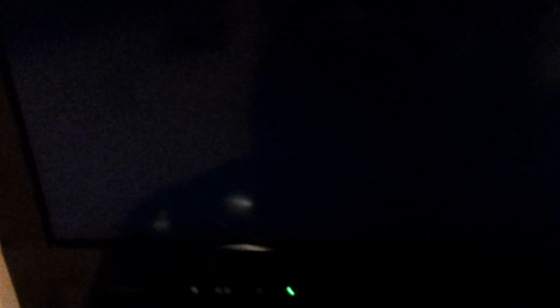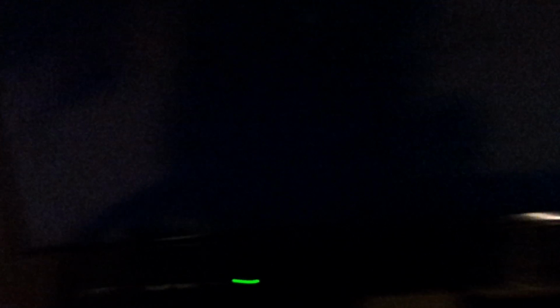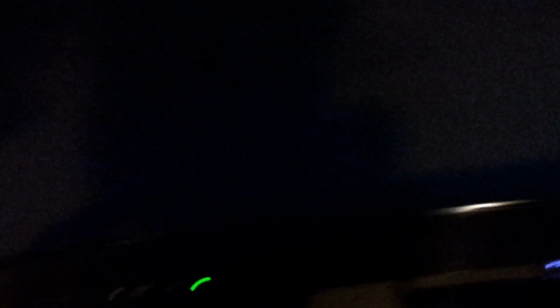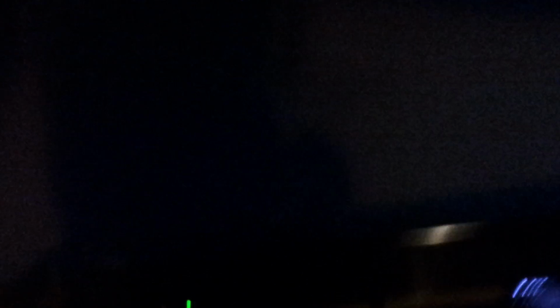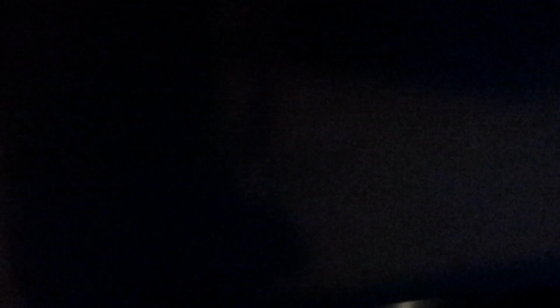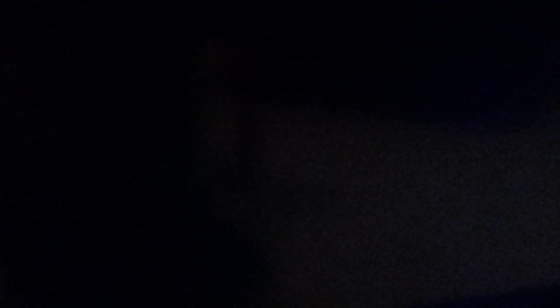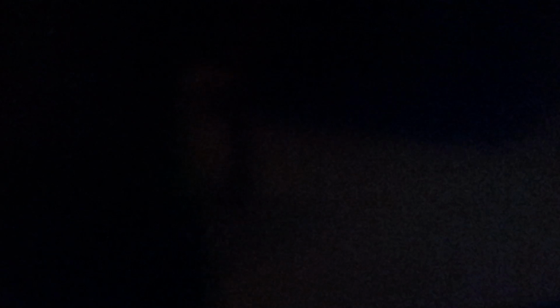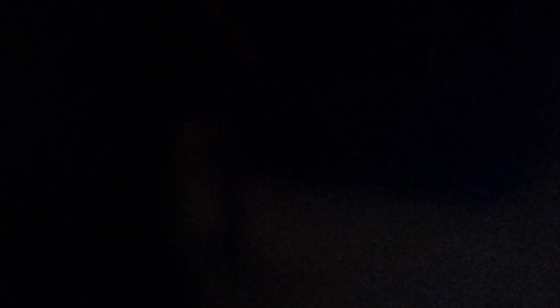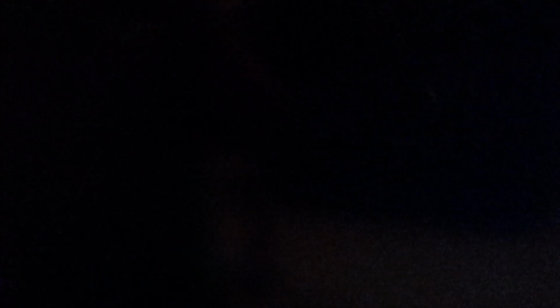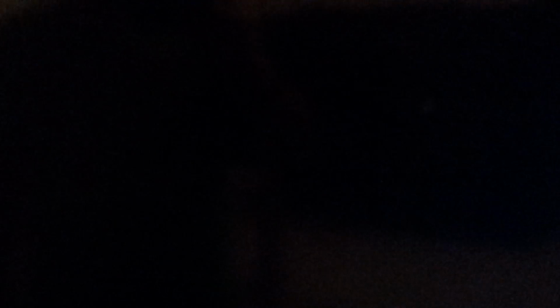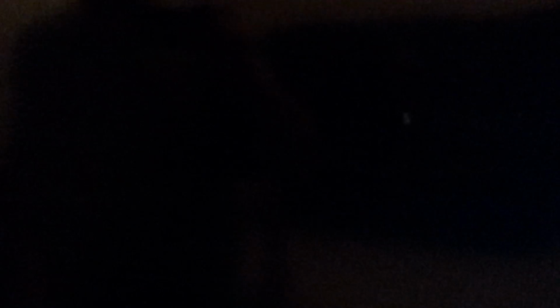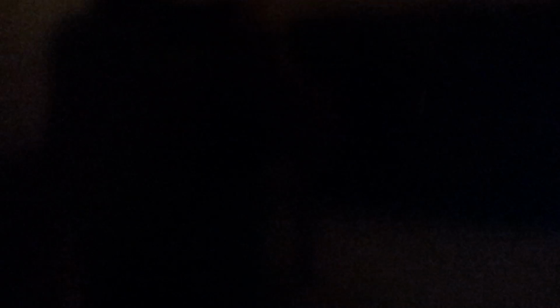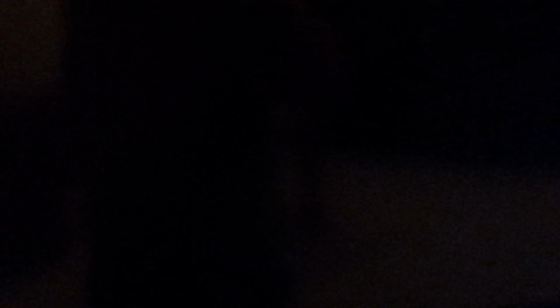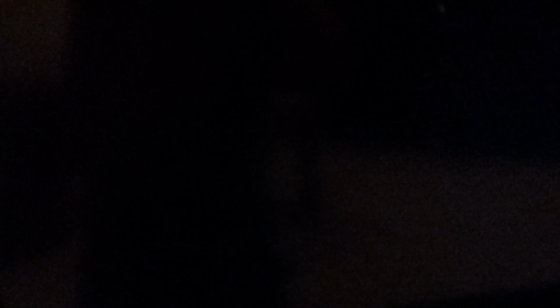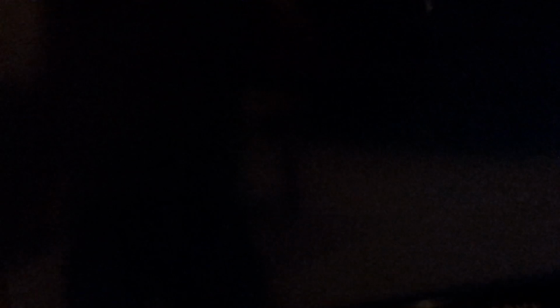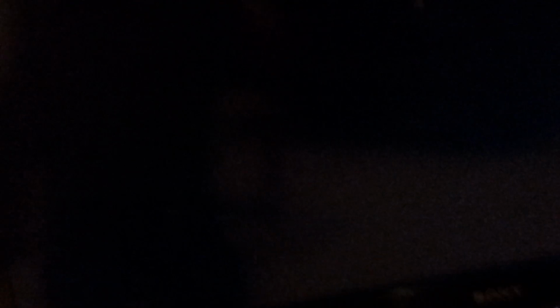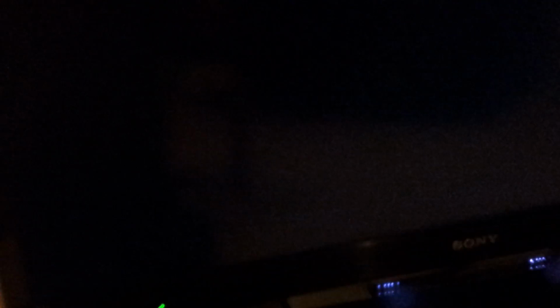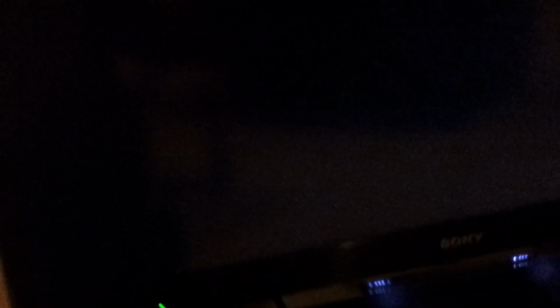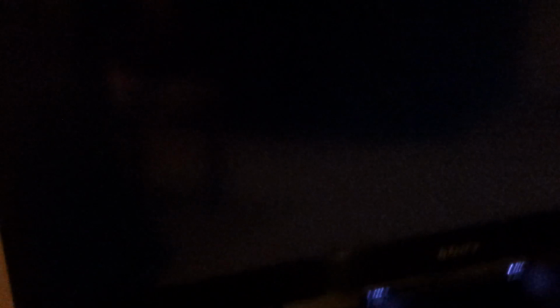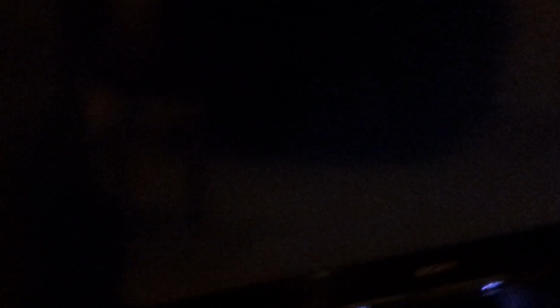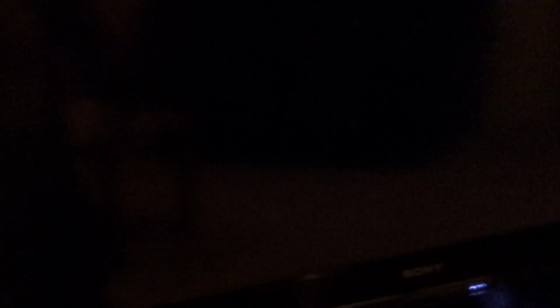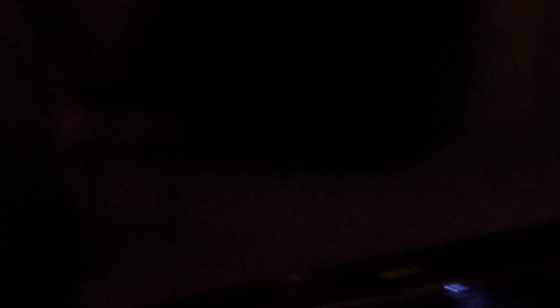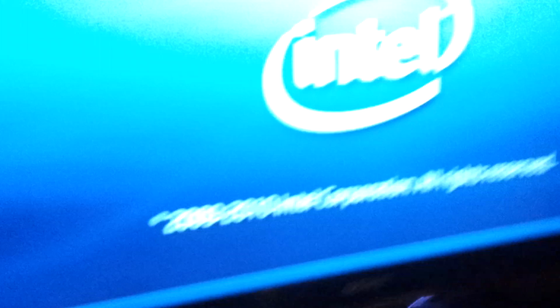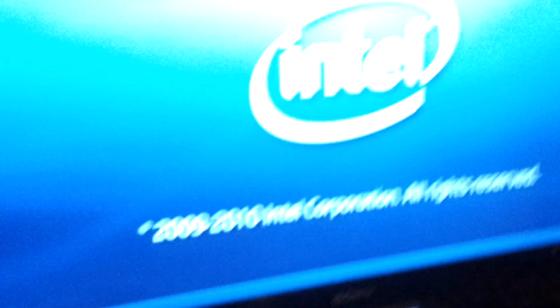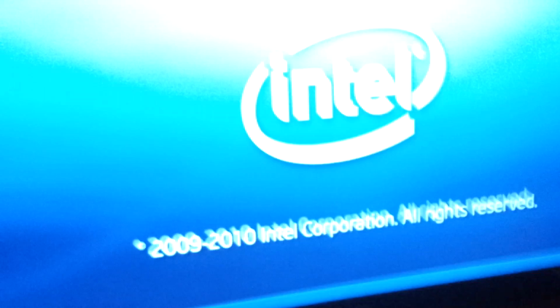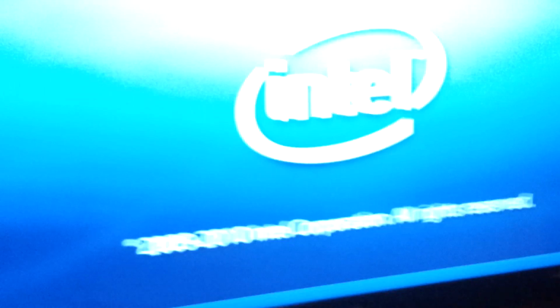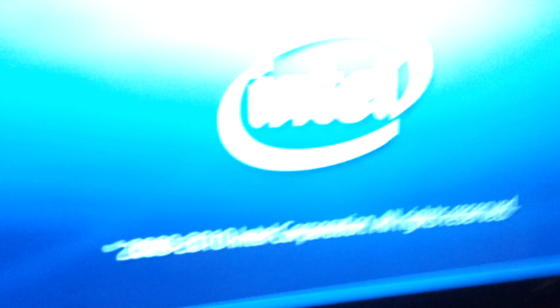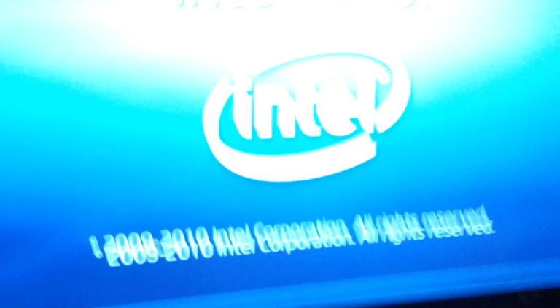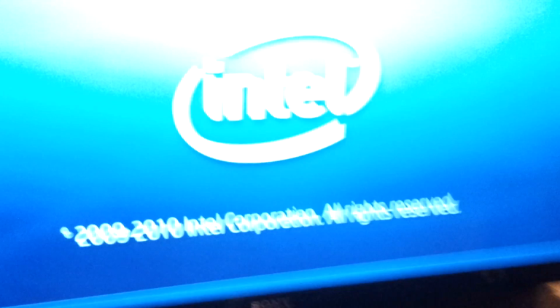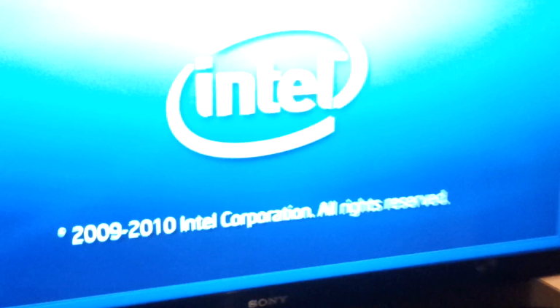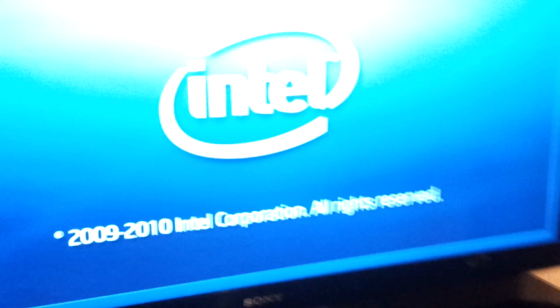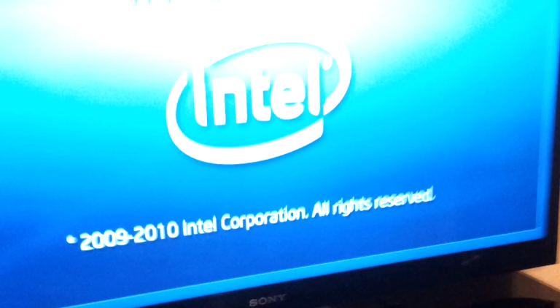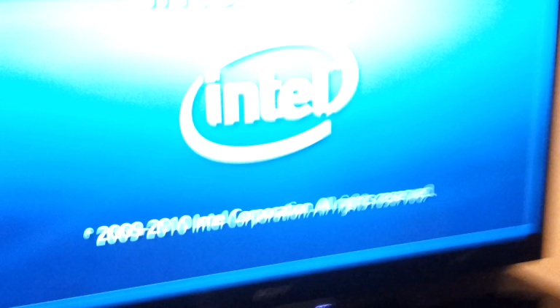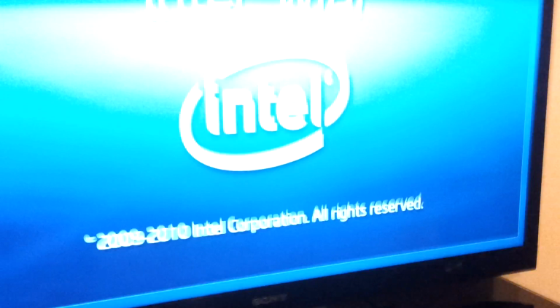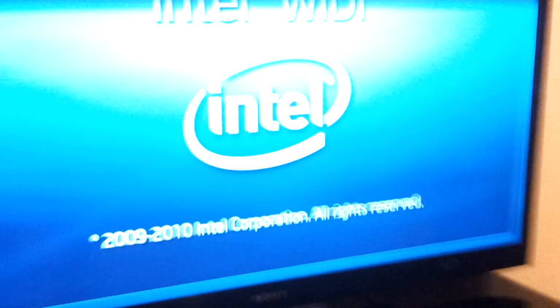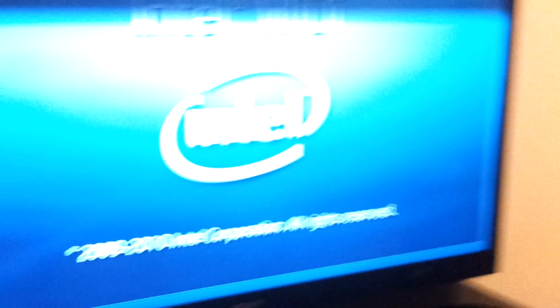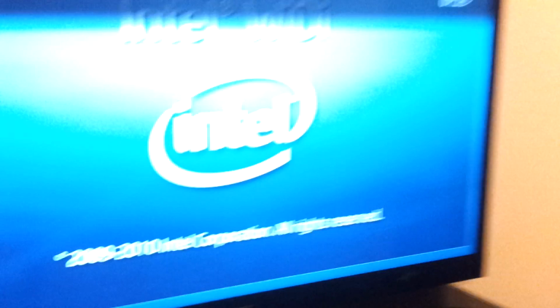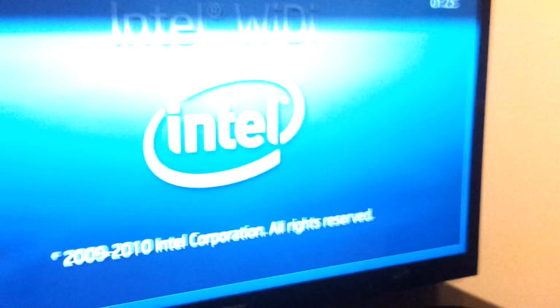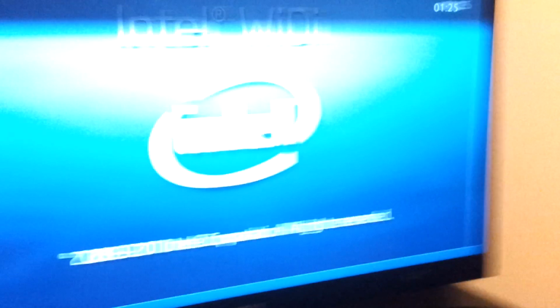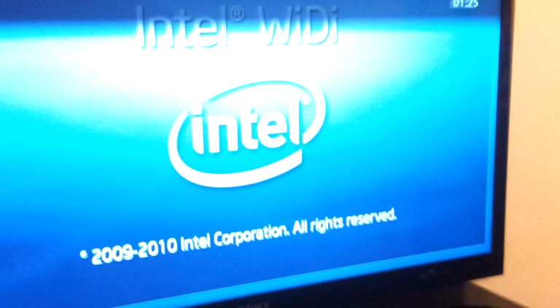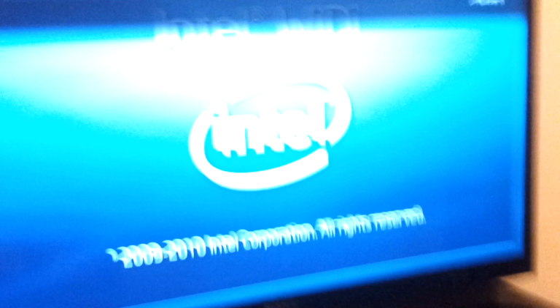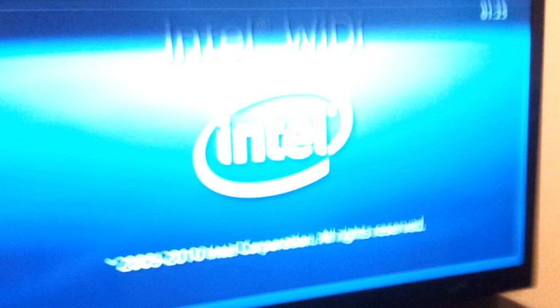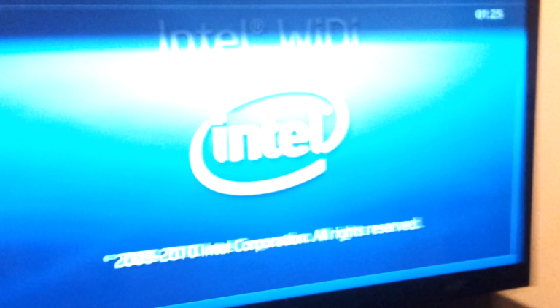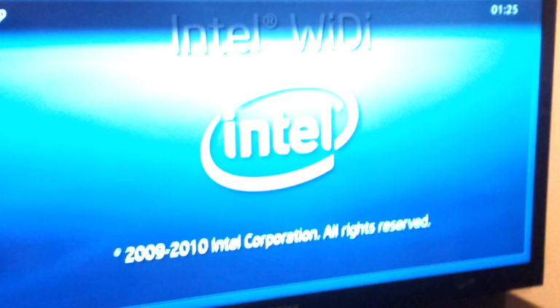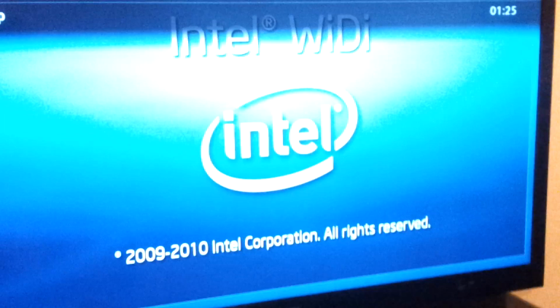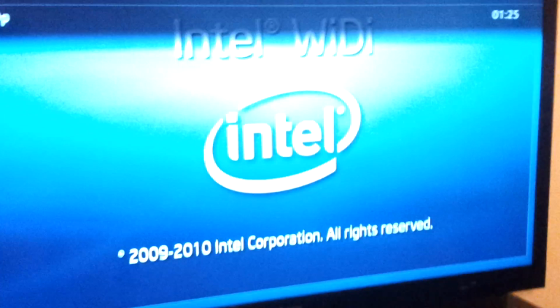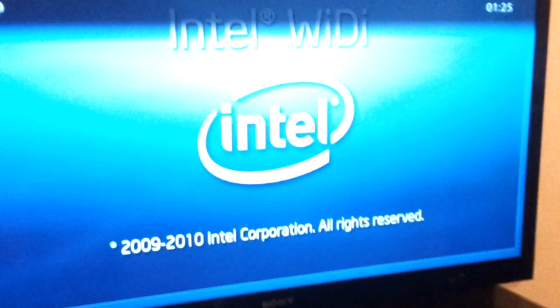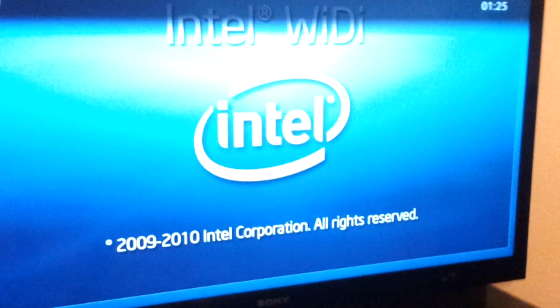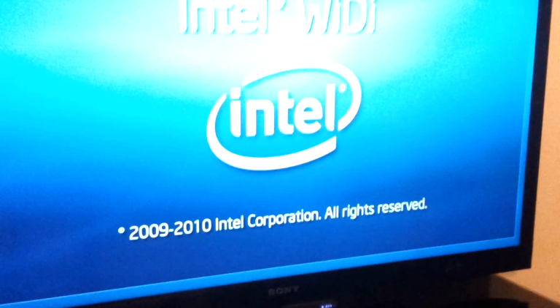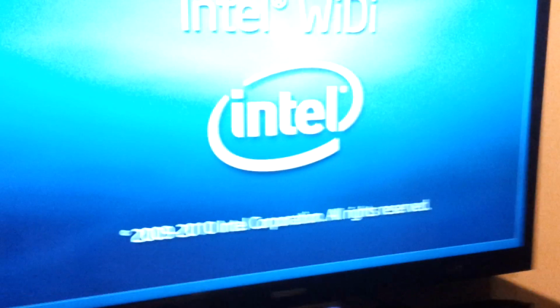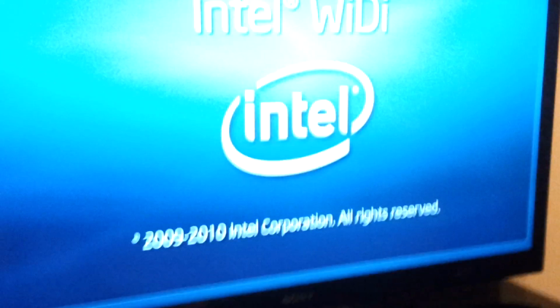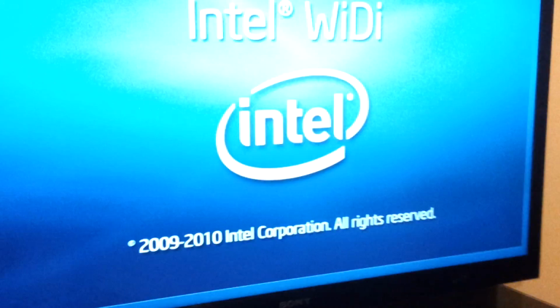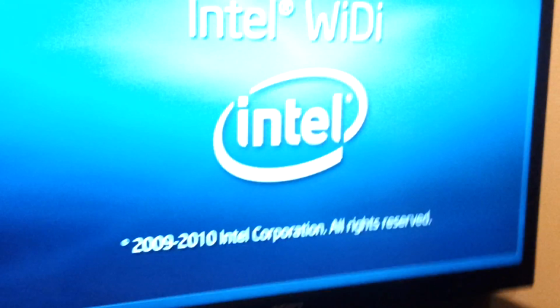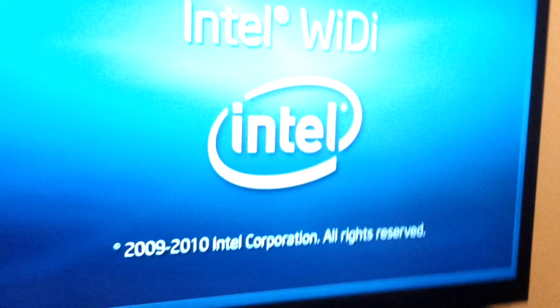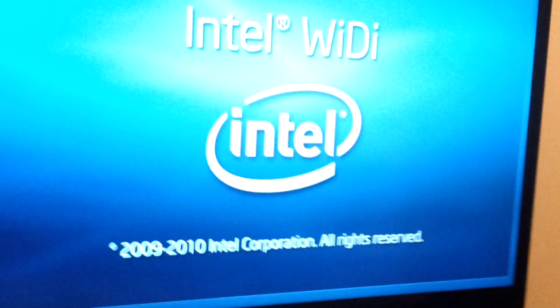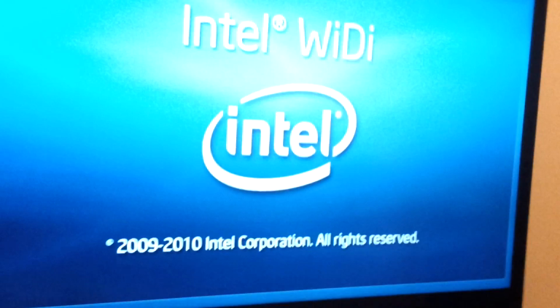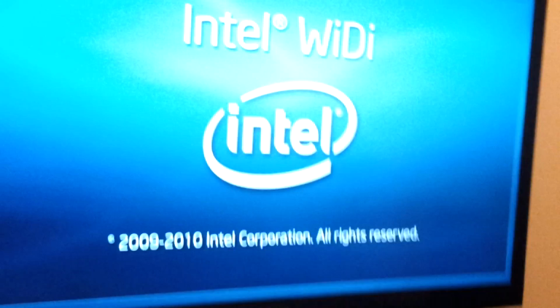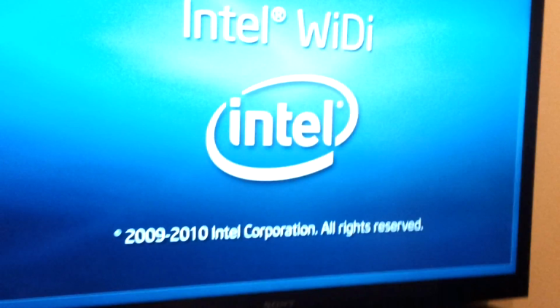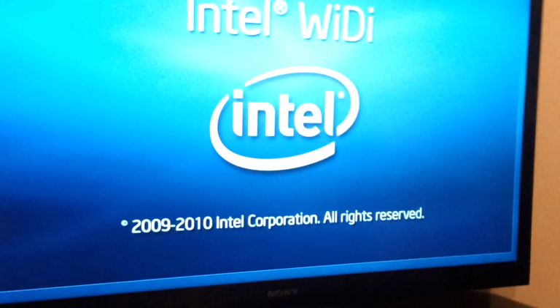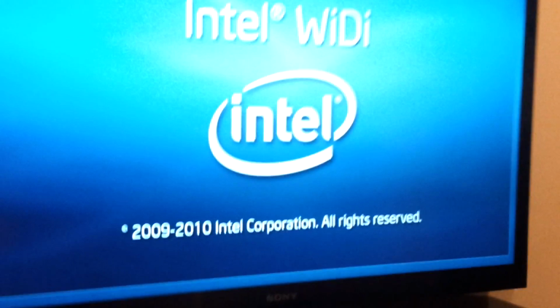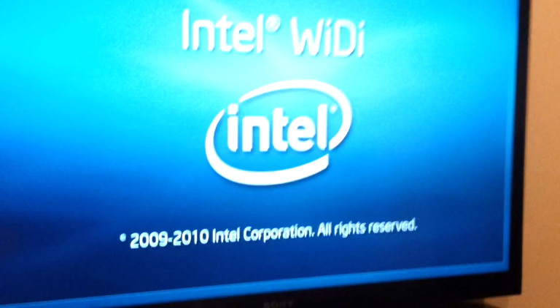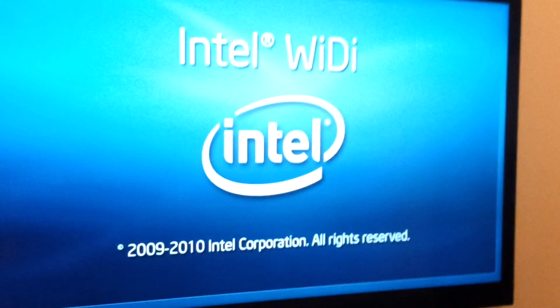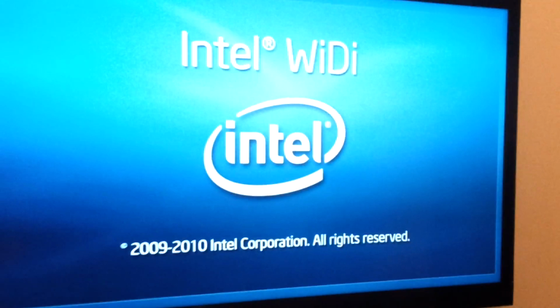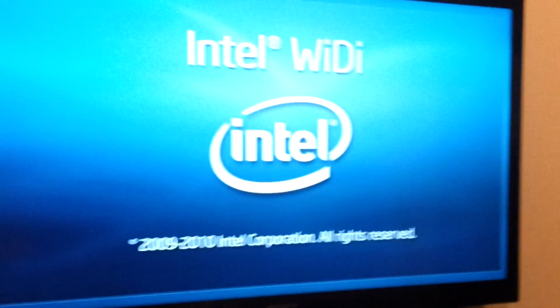Now what you guys are going to get when you first switch on is you're going to get this welcome screen, from Intel.